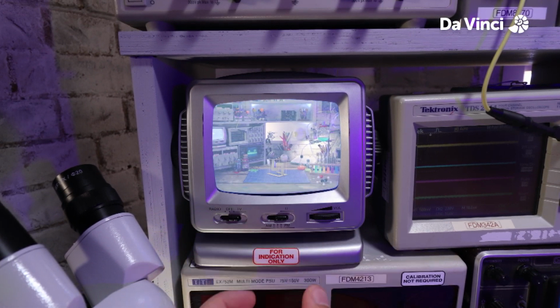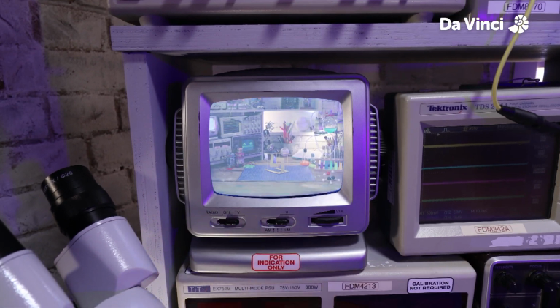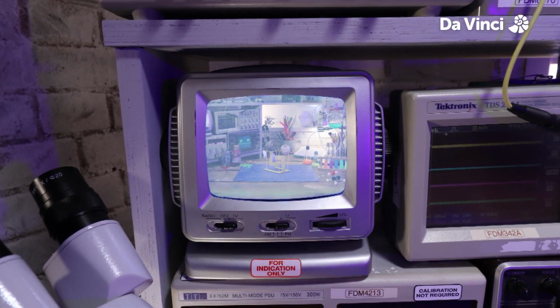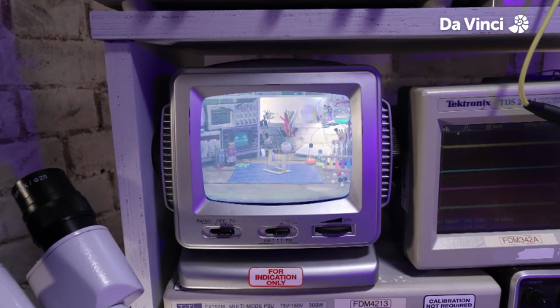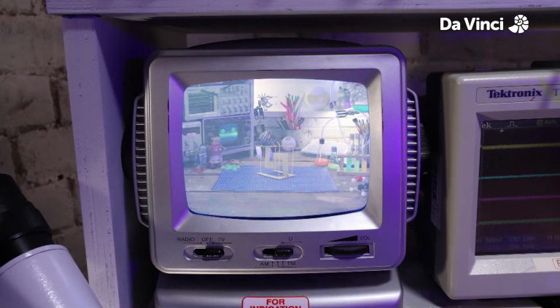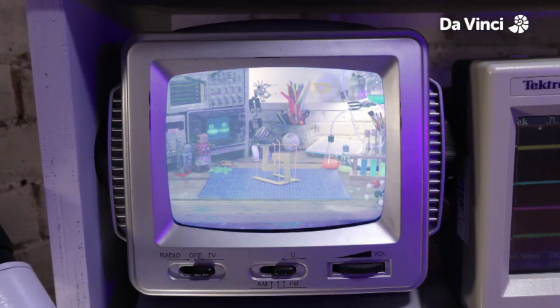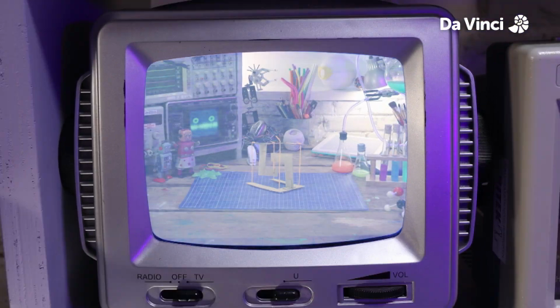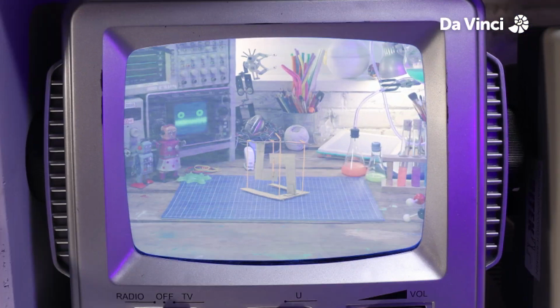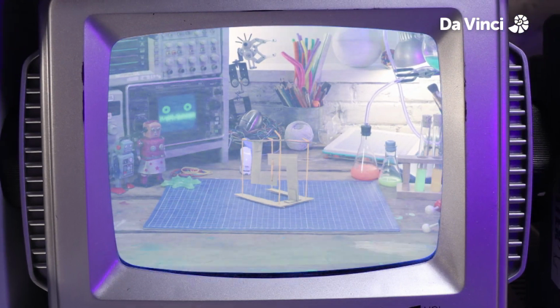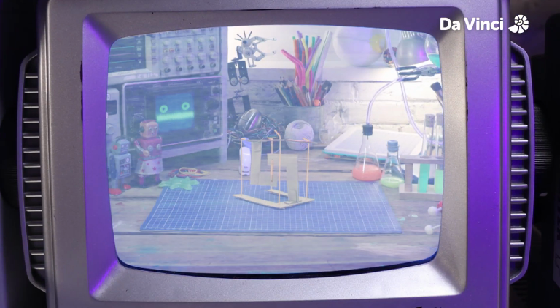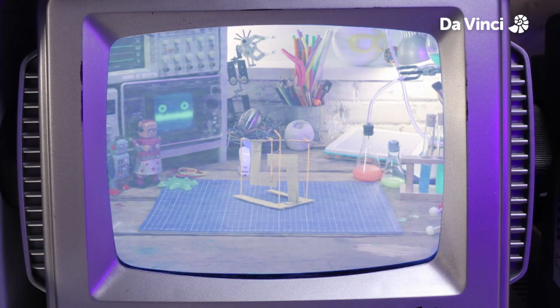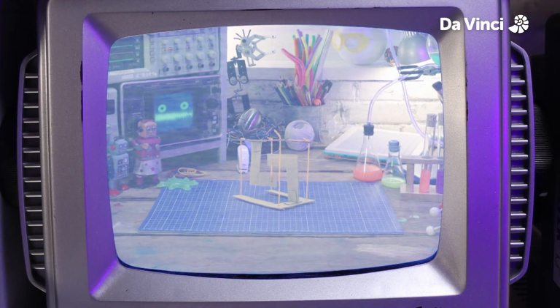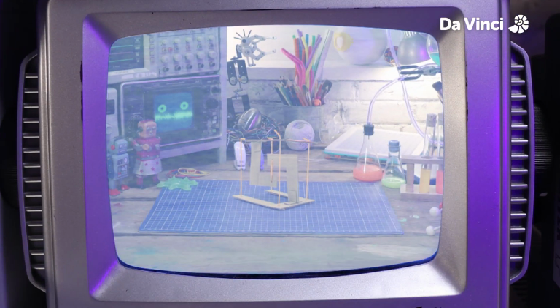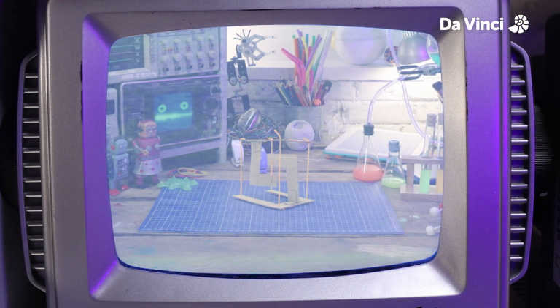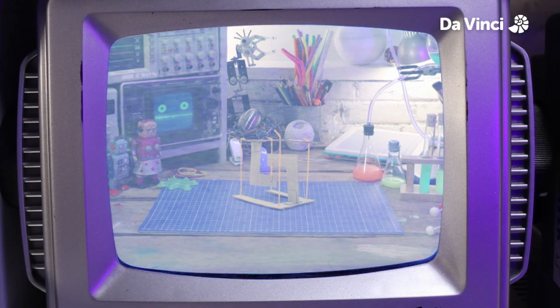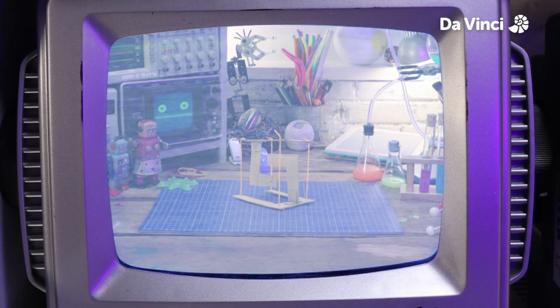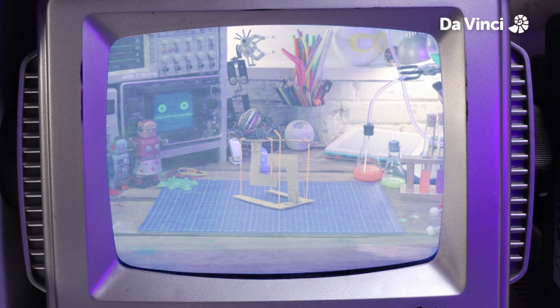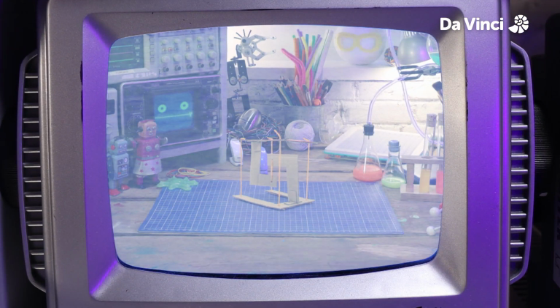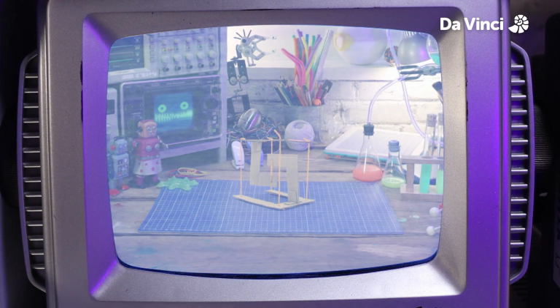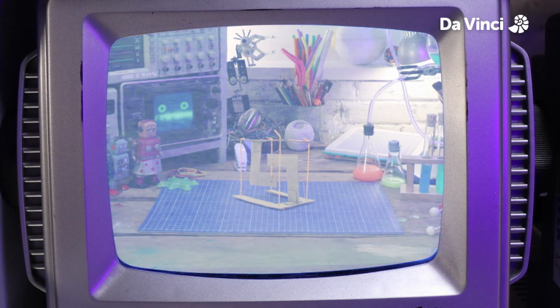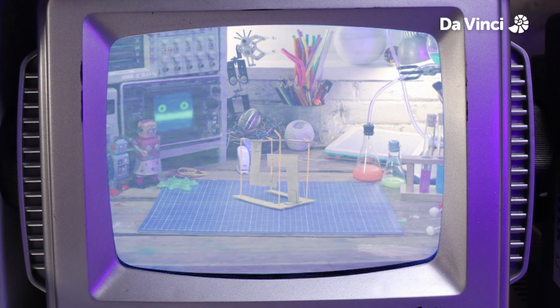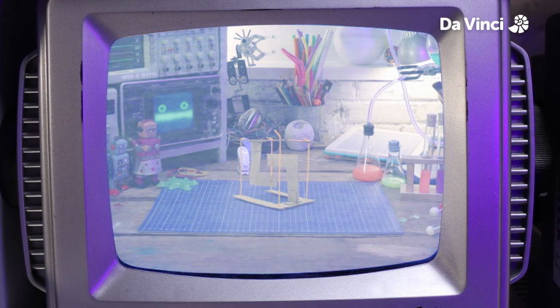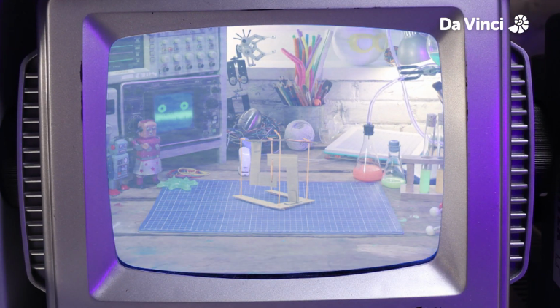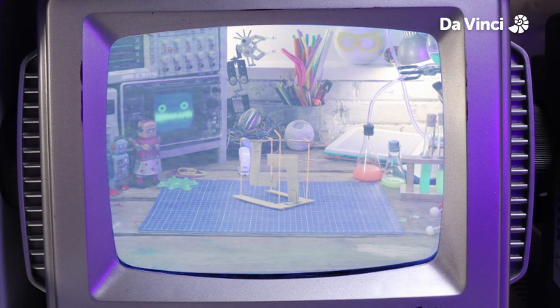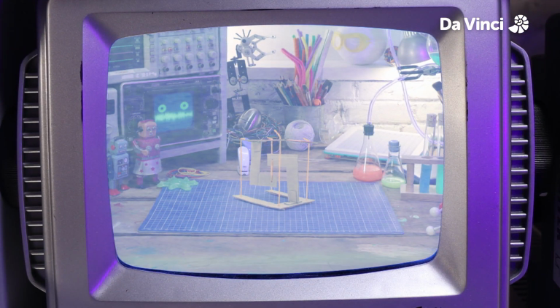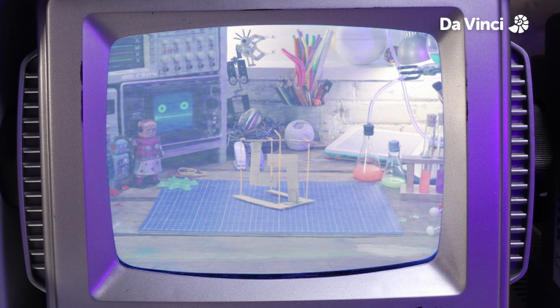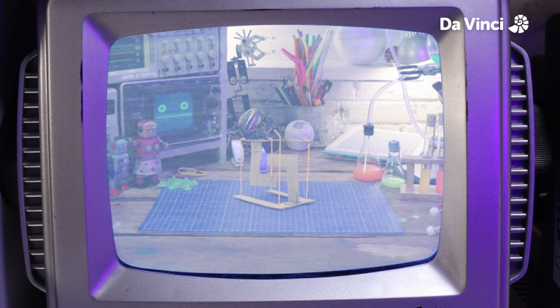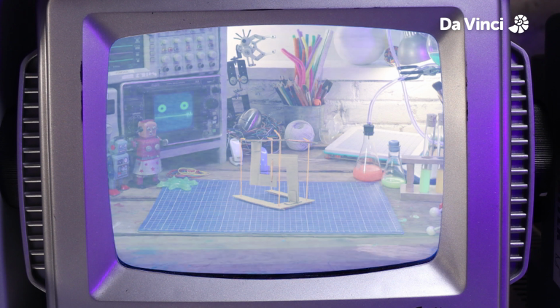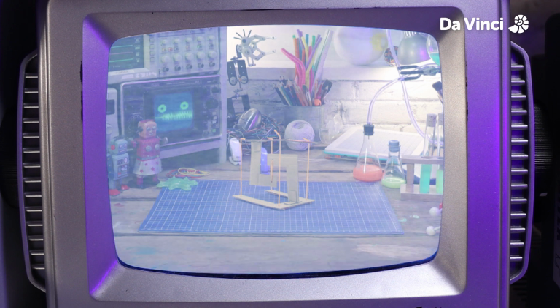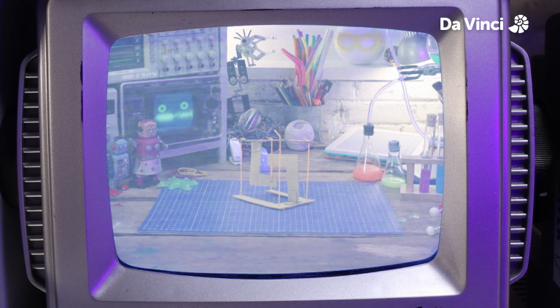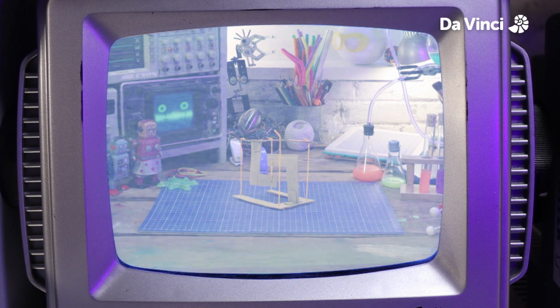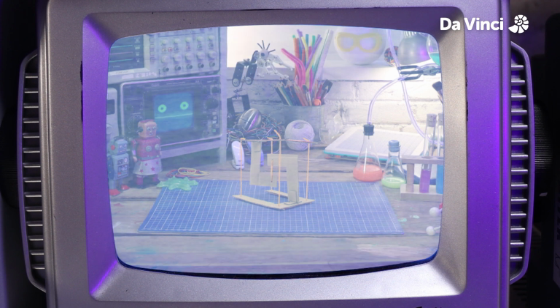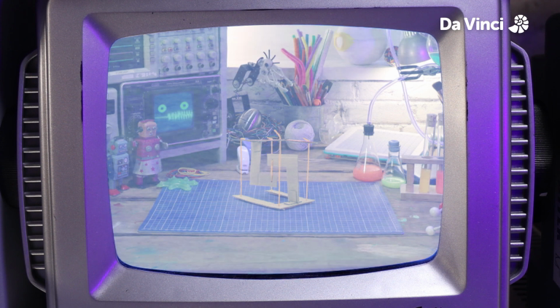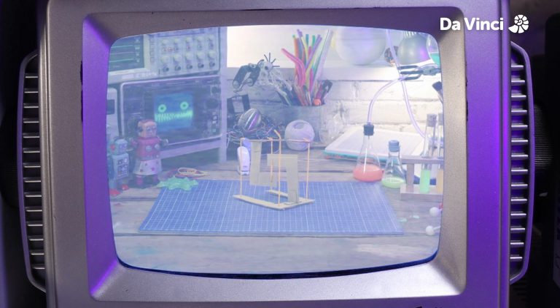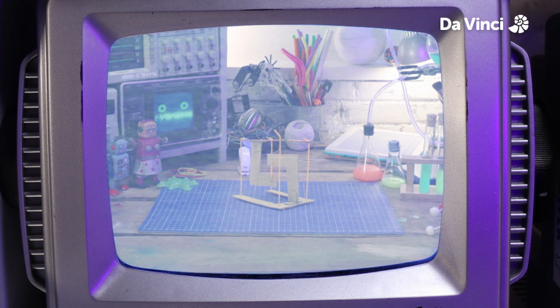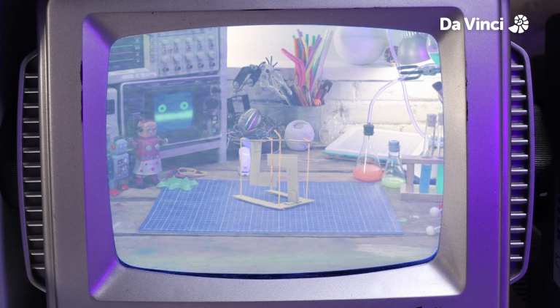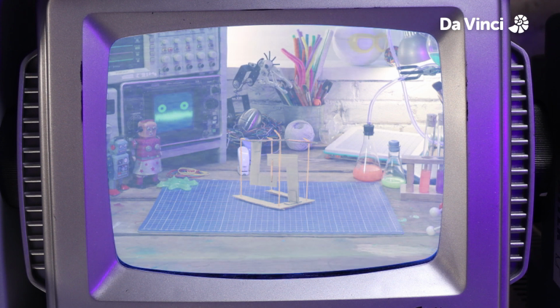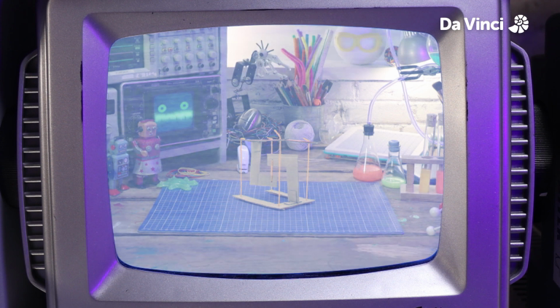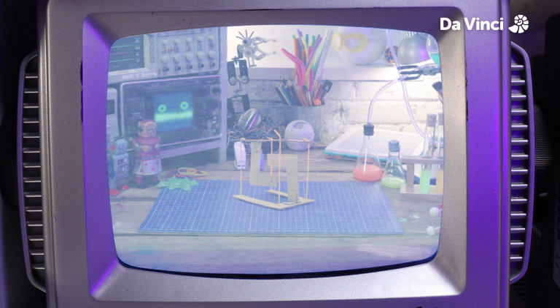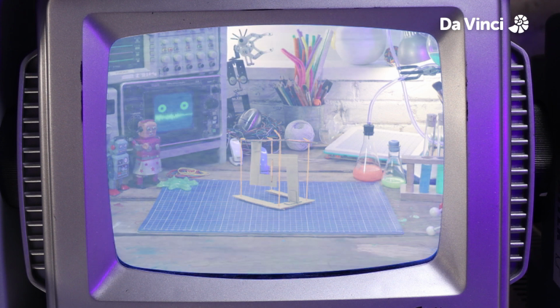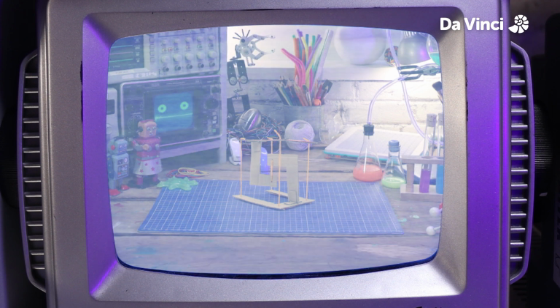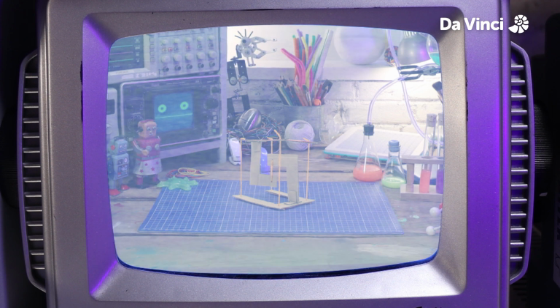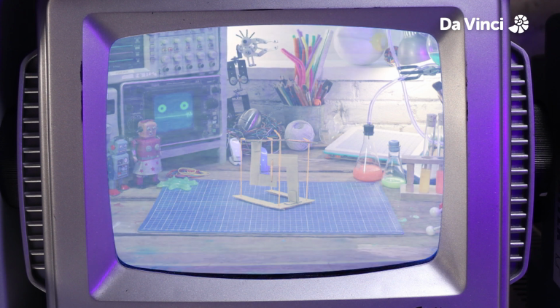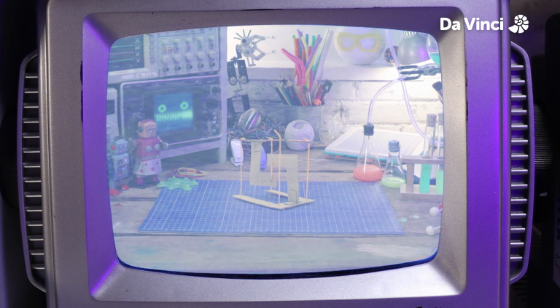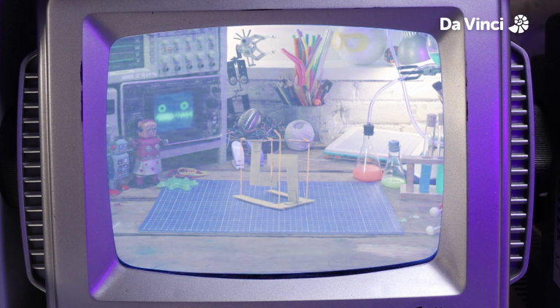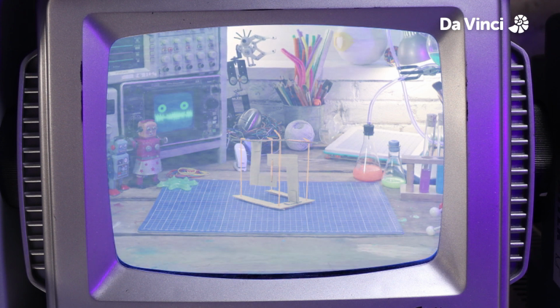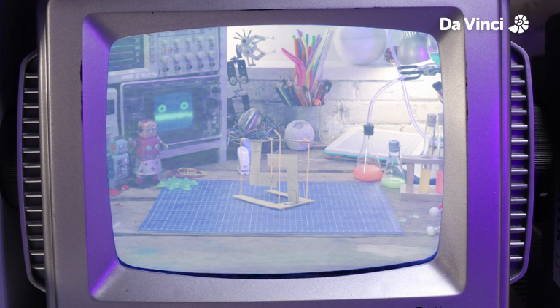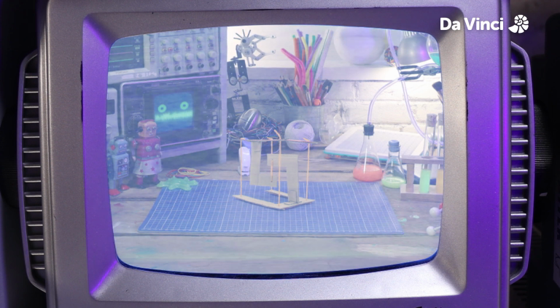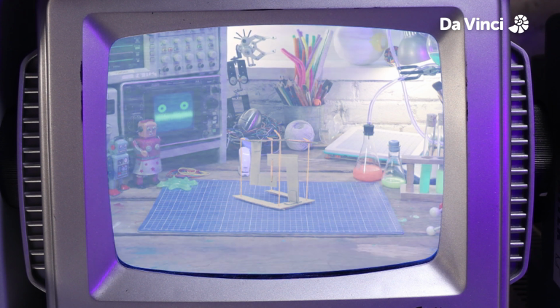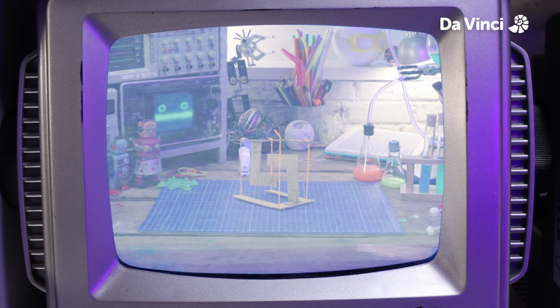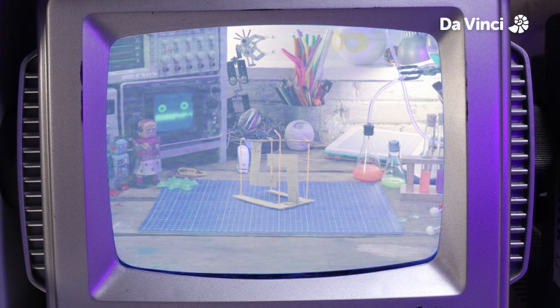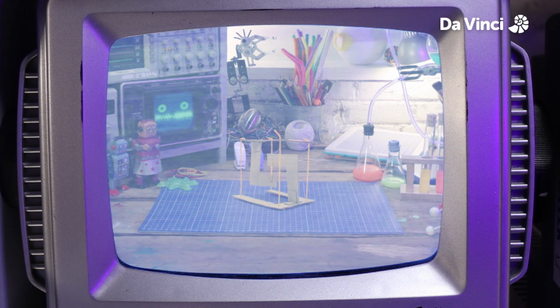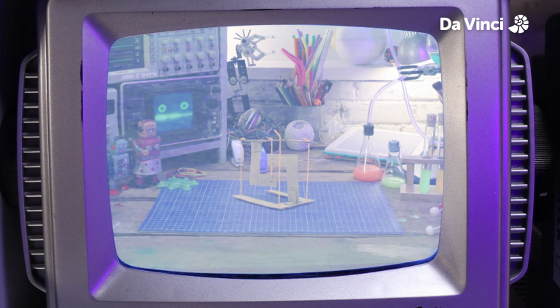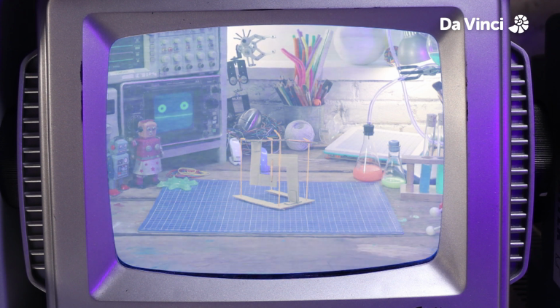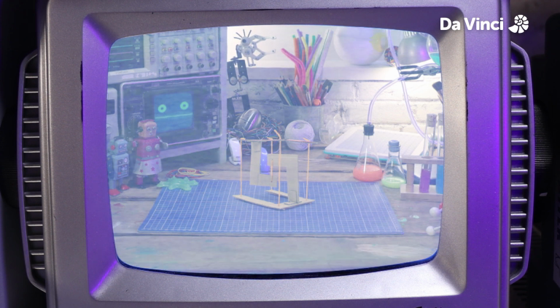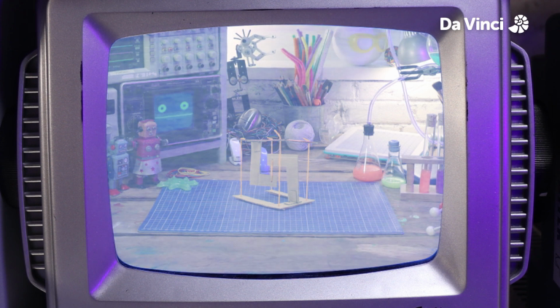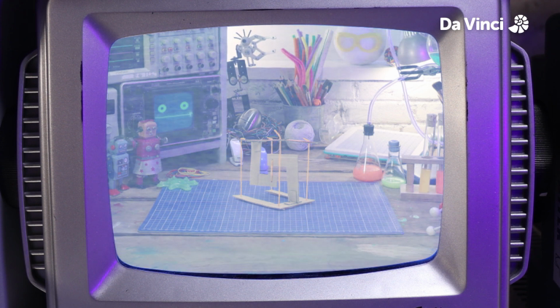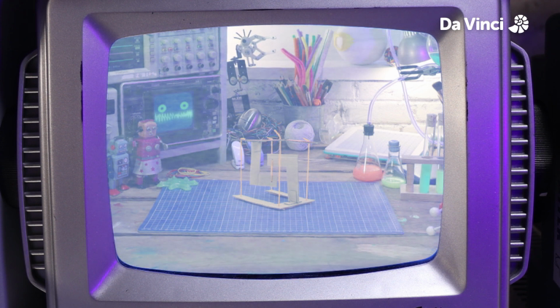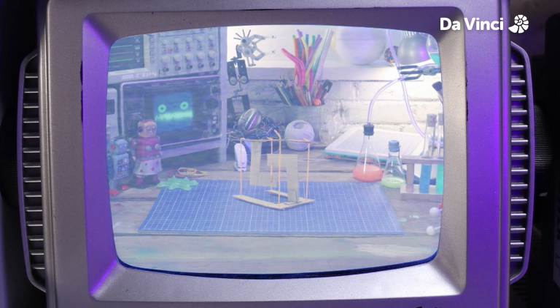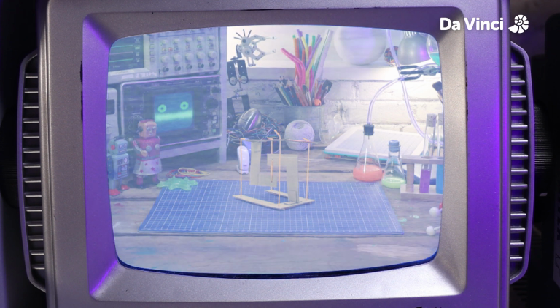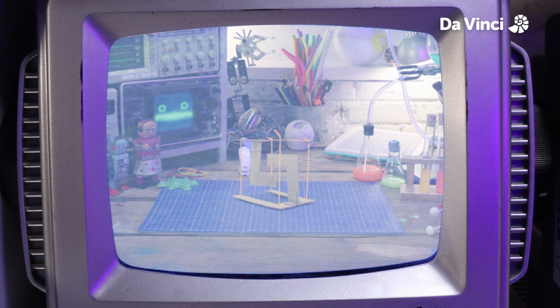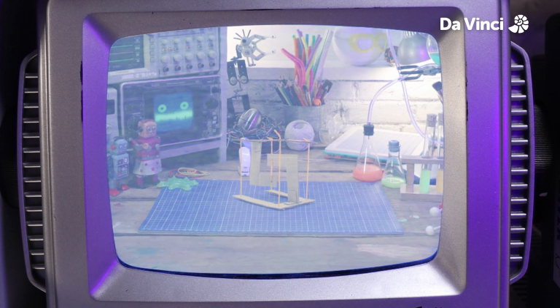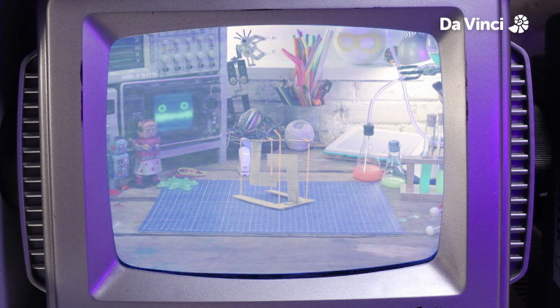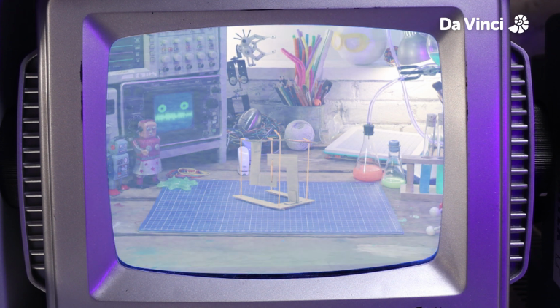Today we're going to be making a tensegrity structure. How do you think it works?